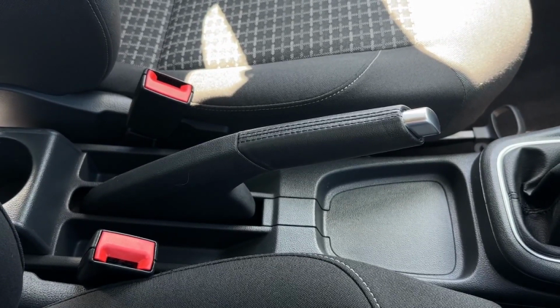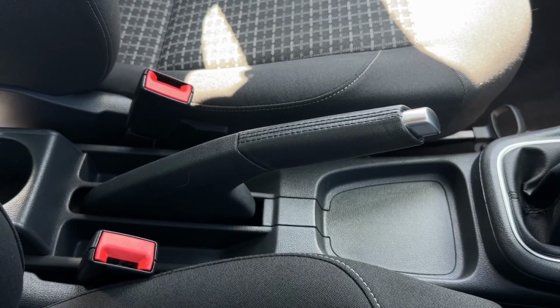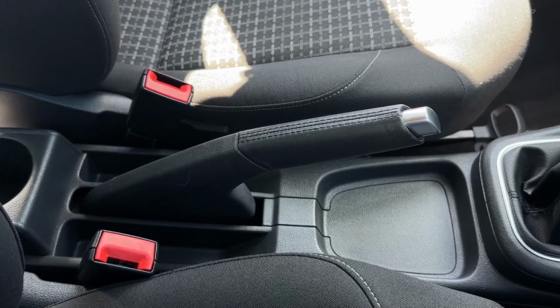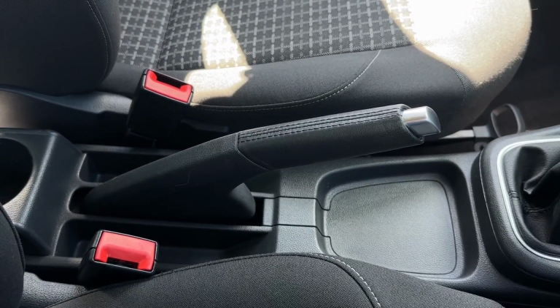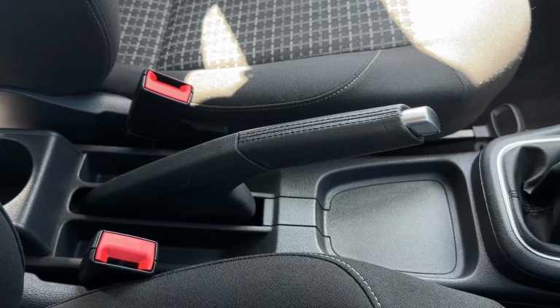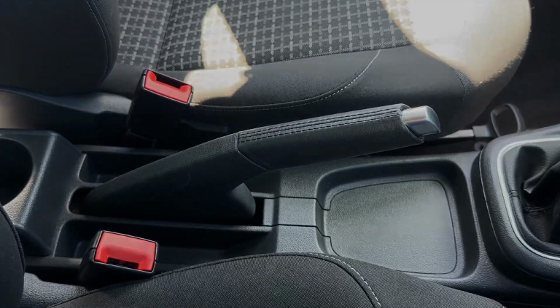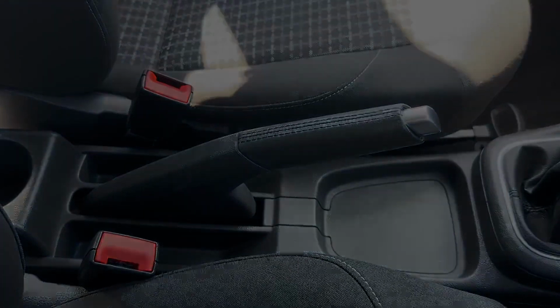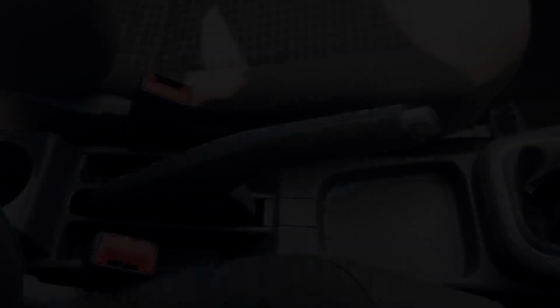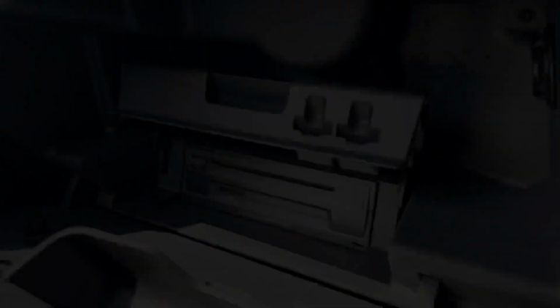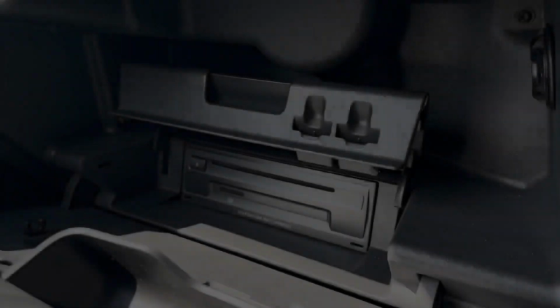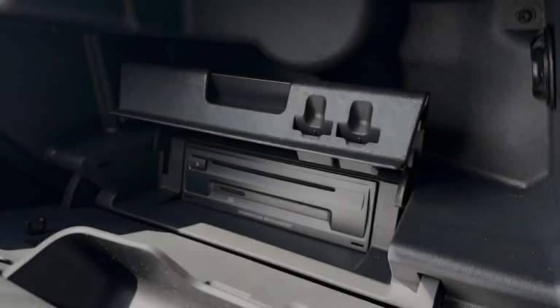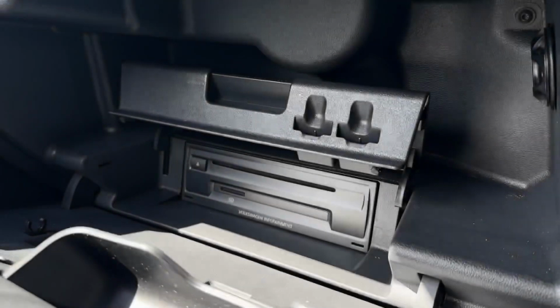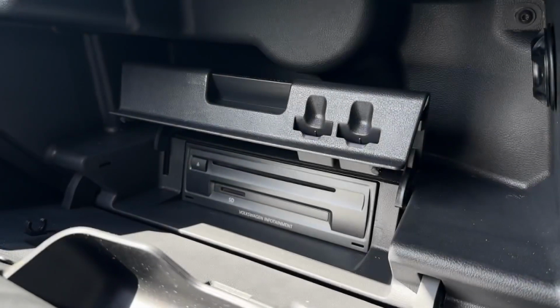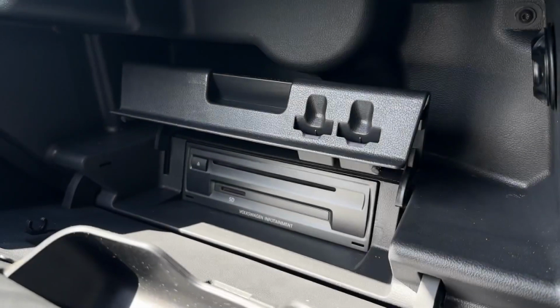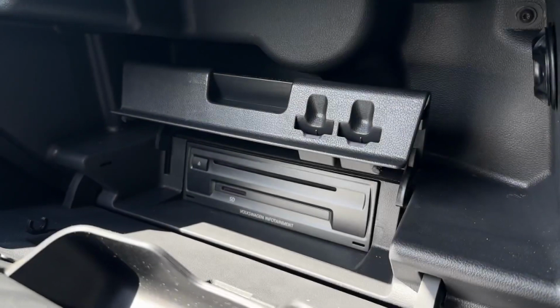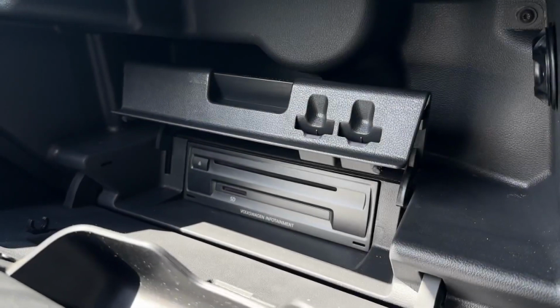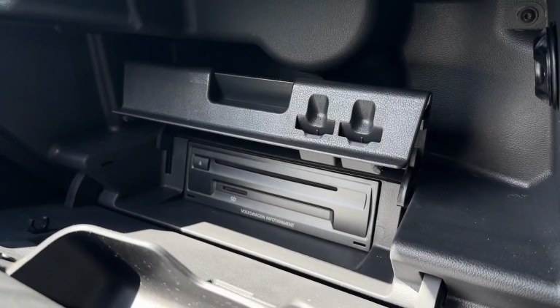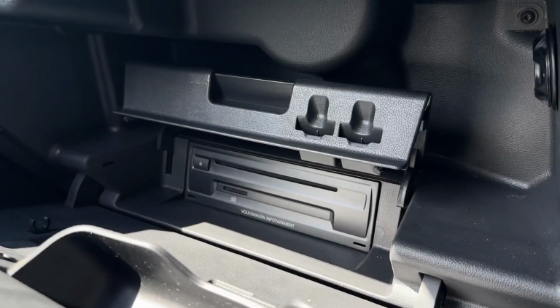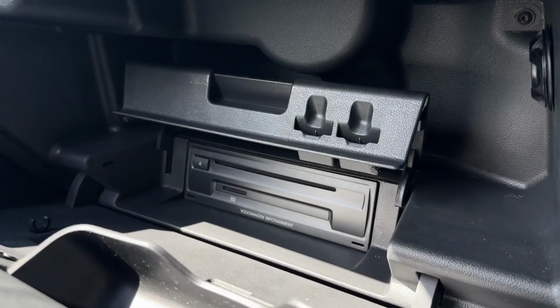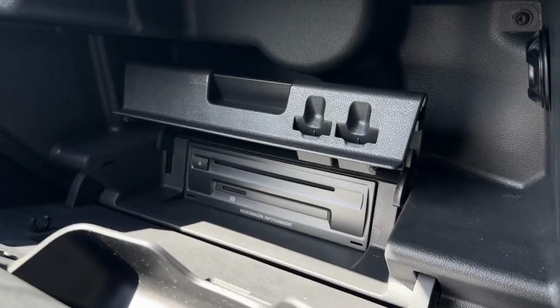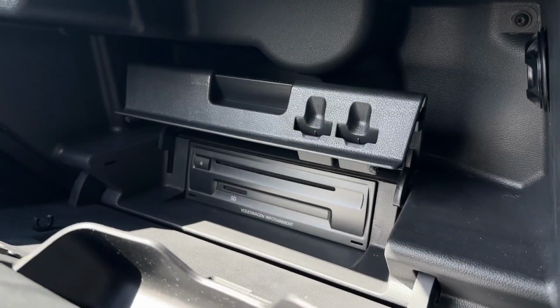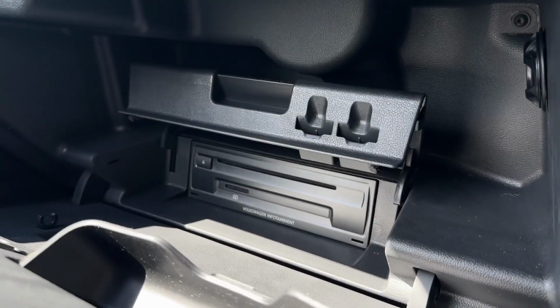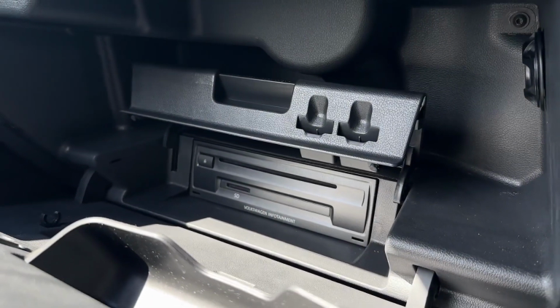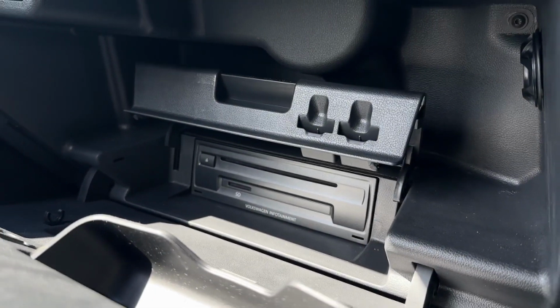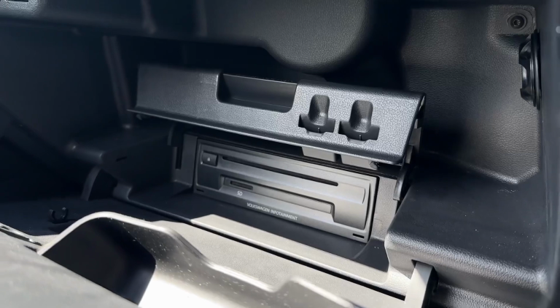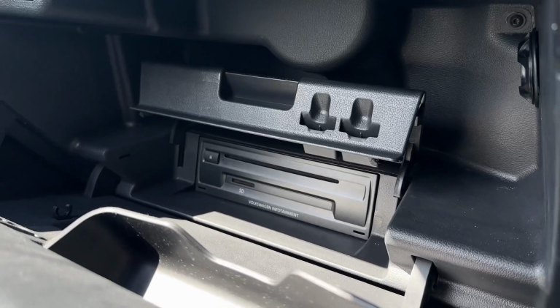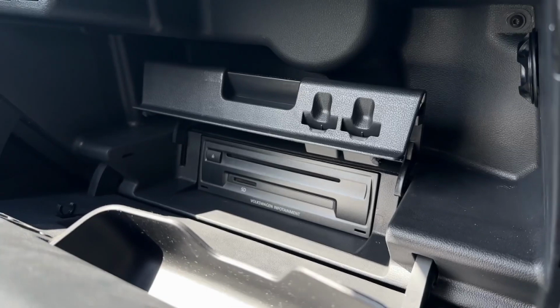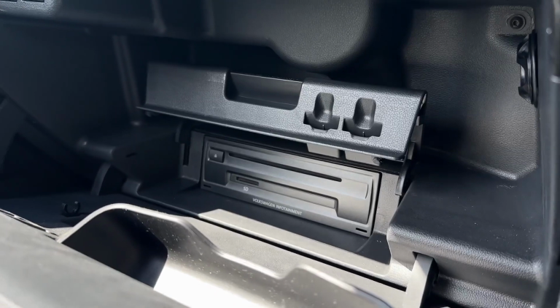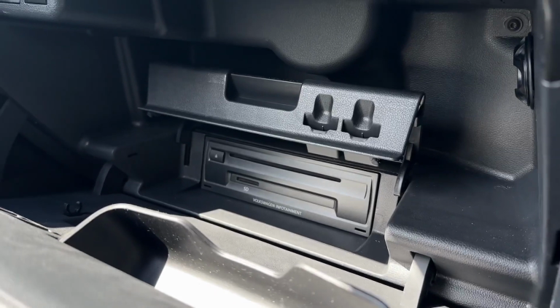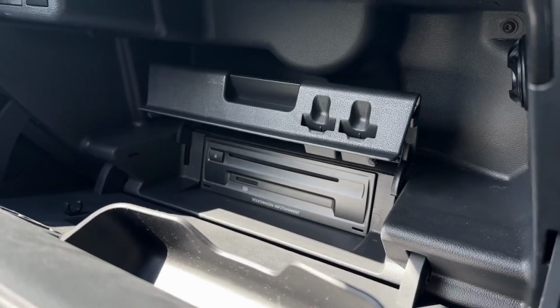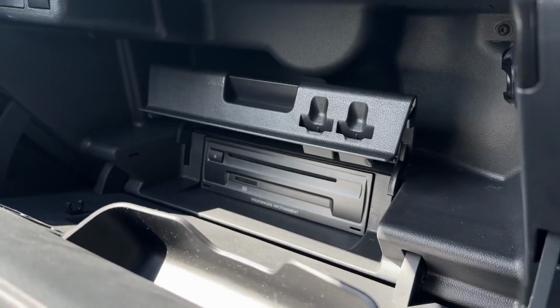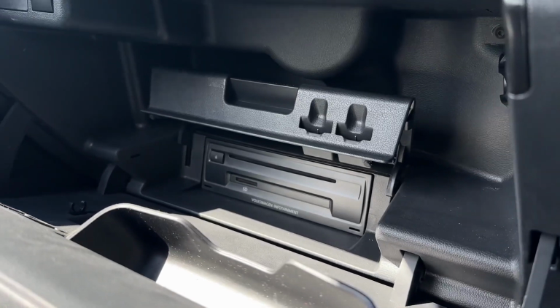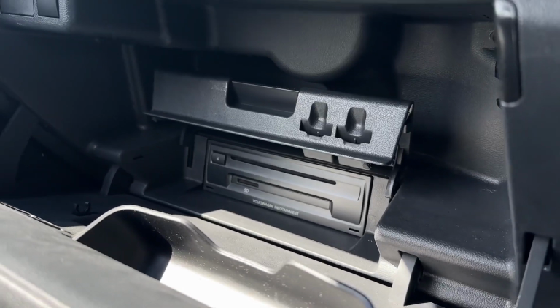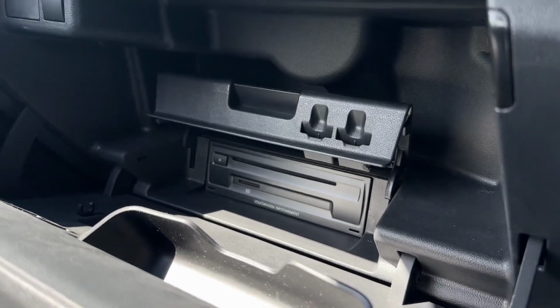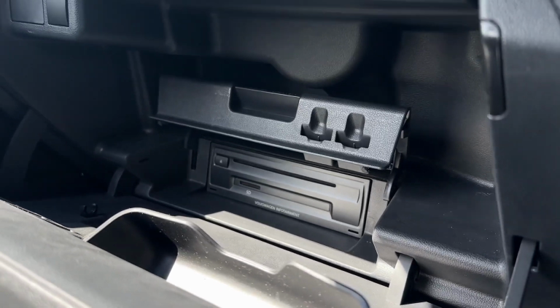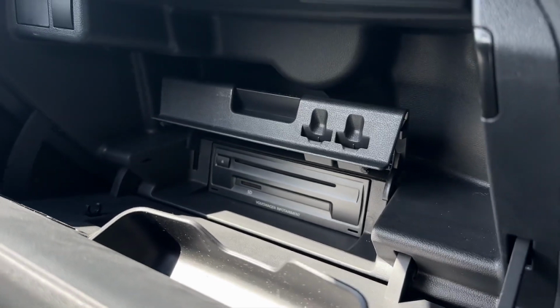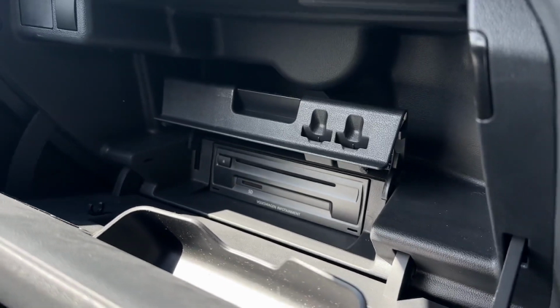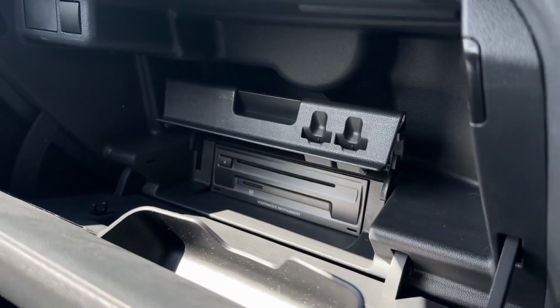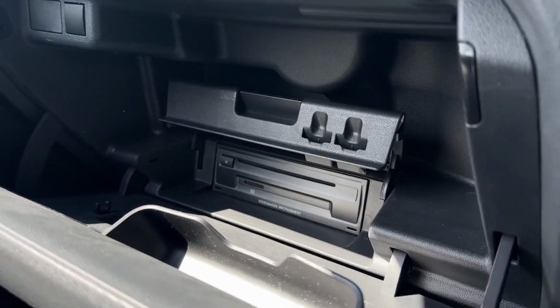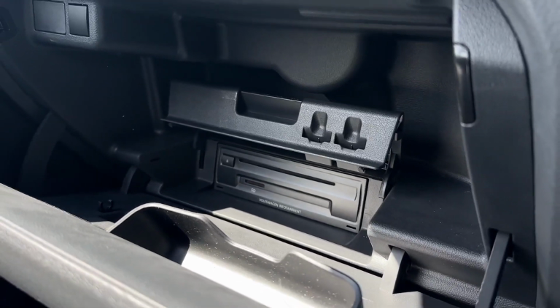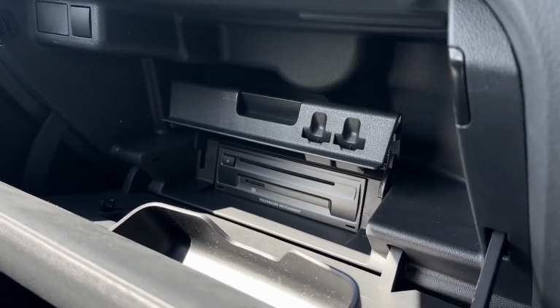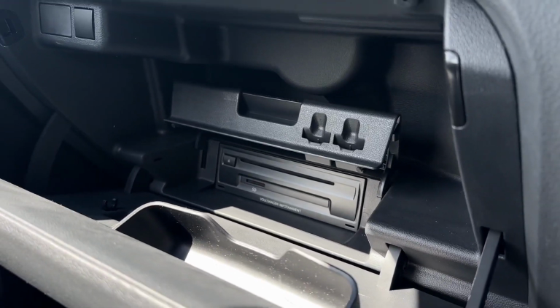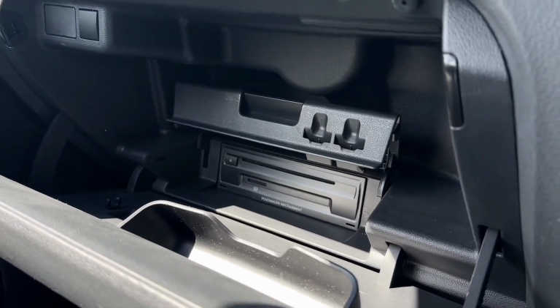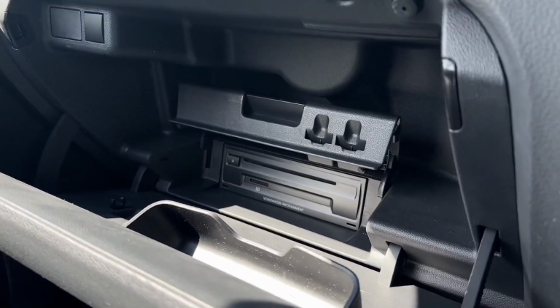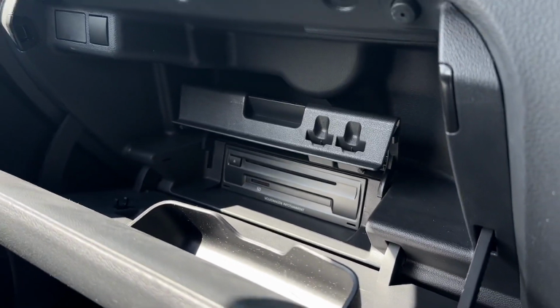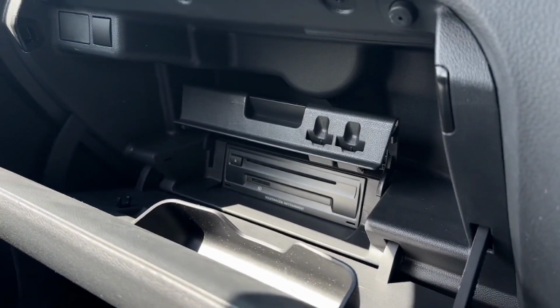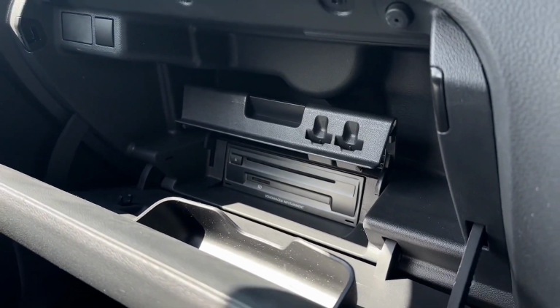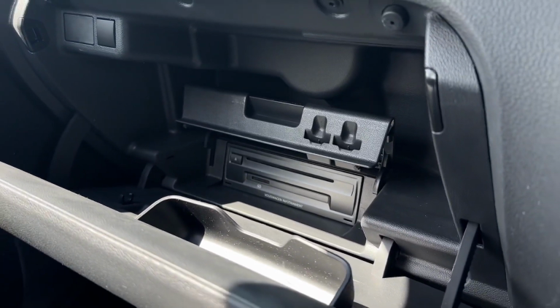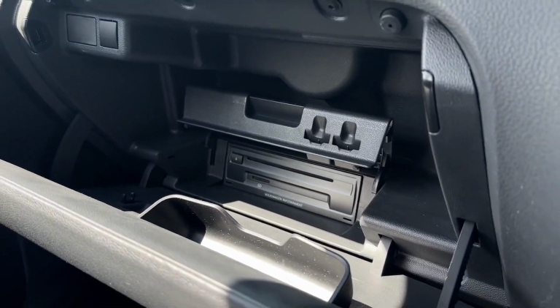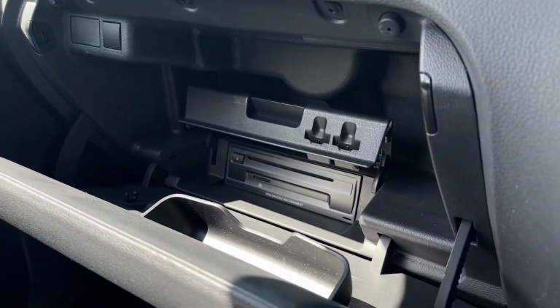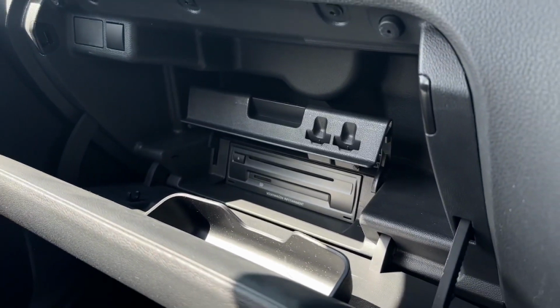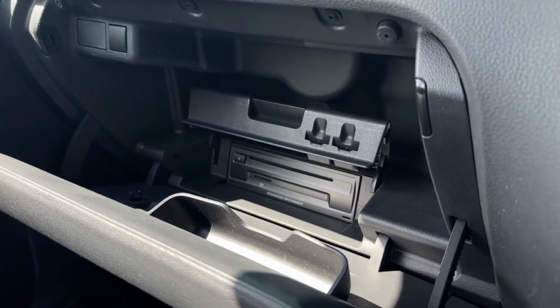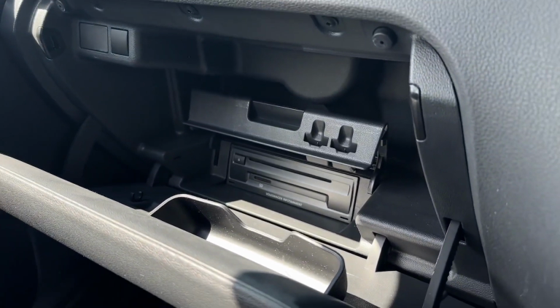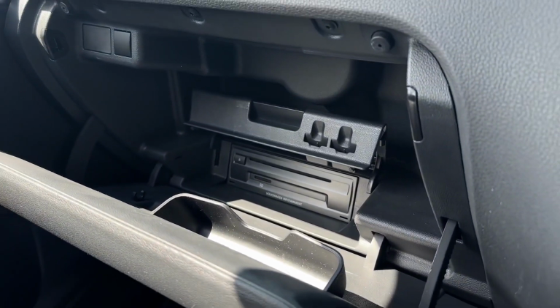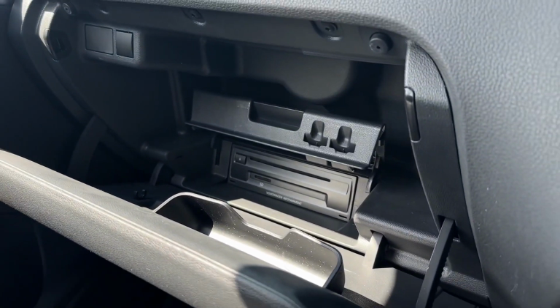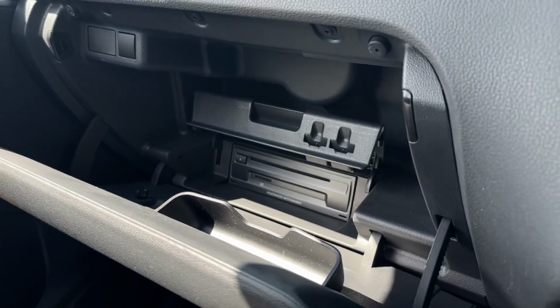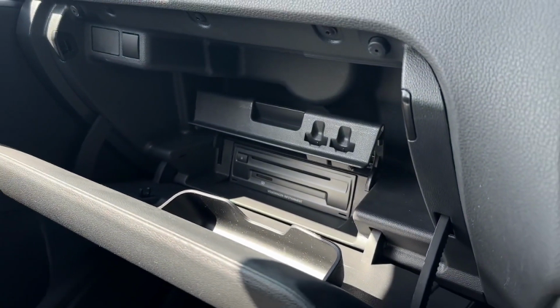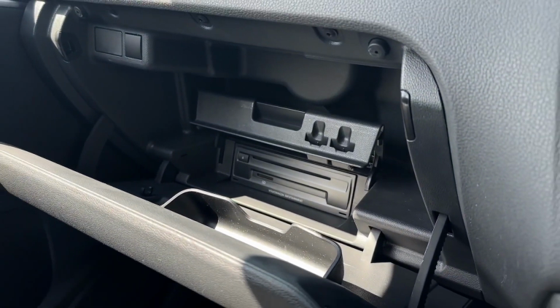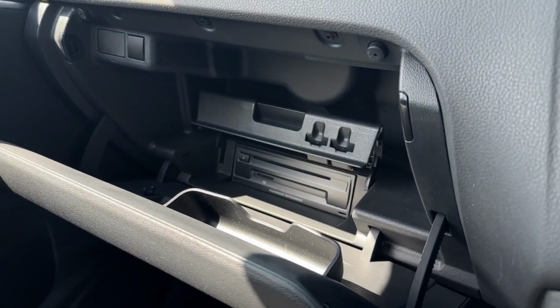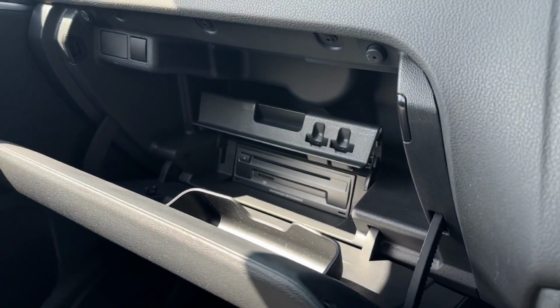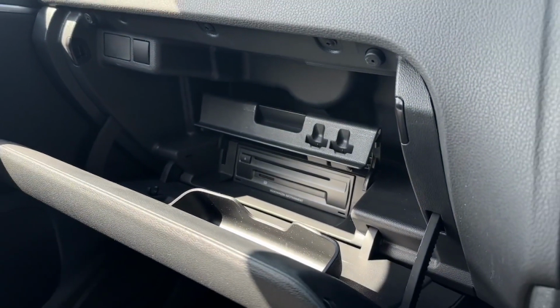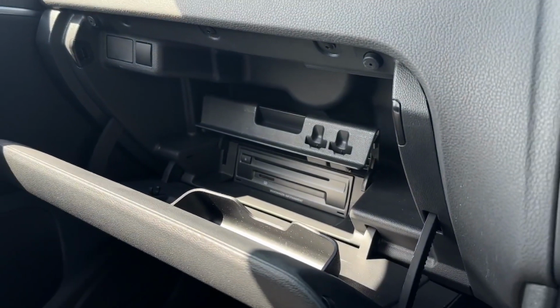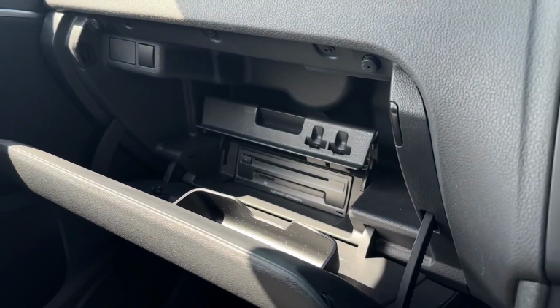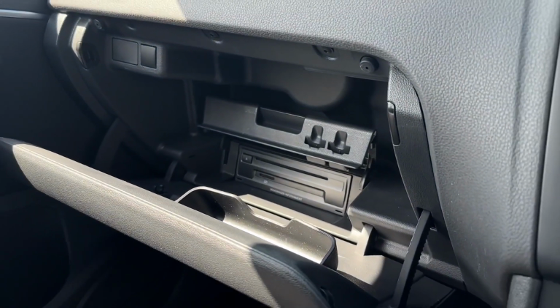Taking a look in the glove box, you will find the CD player and SD card reader hidden away nicely so you can still put plenty of items inside.